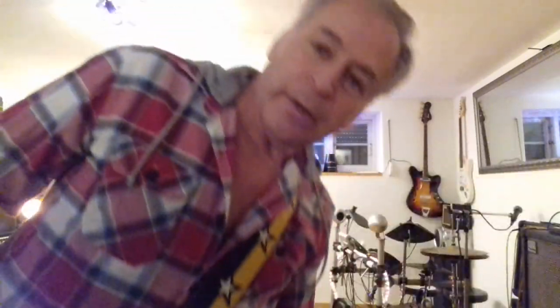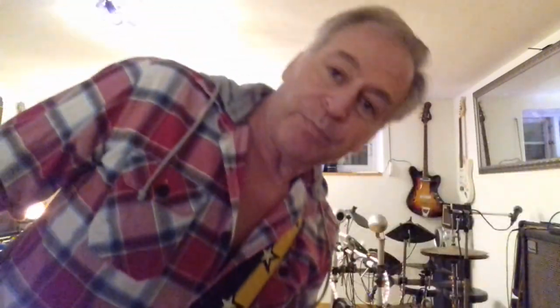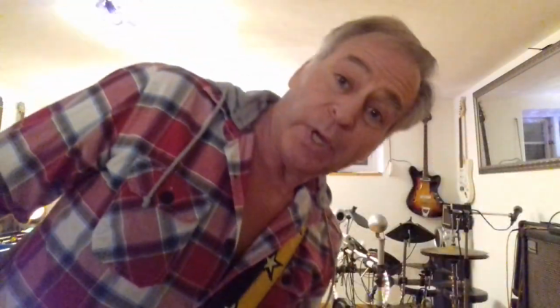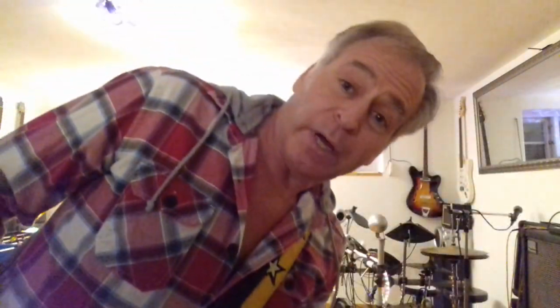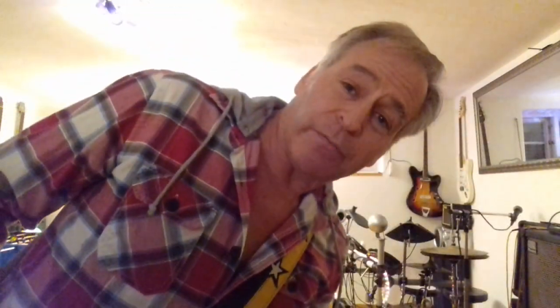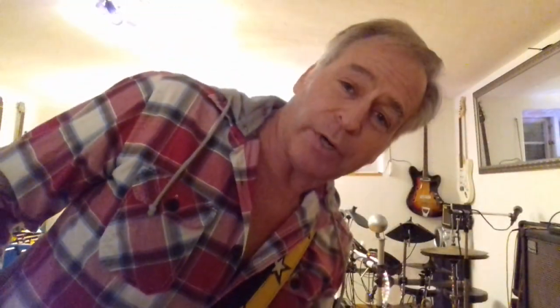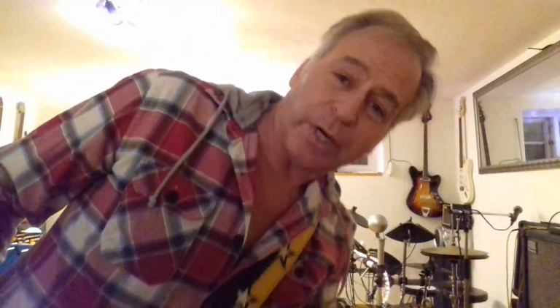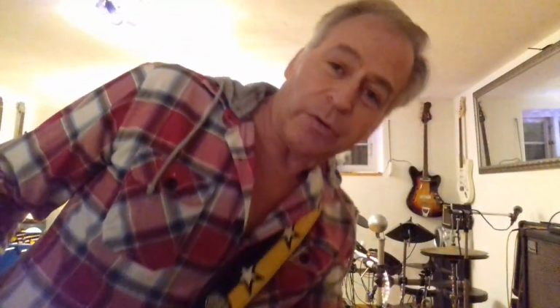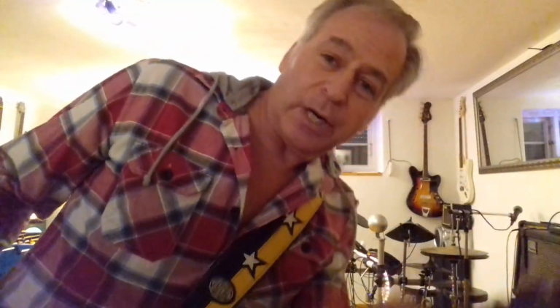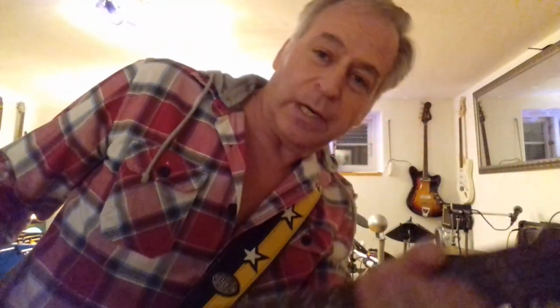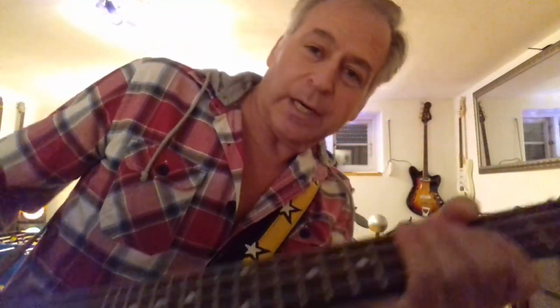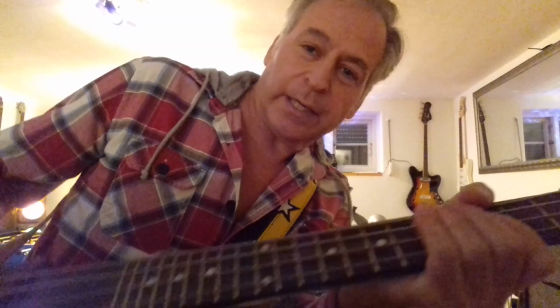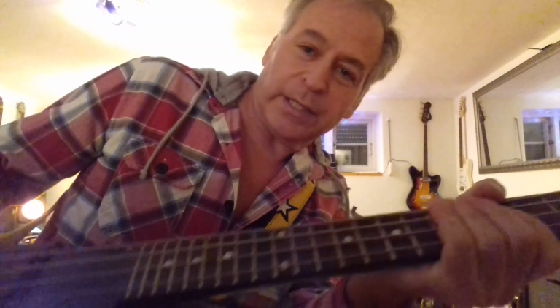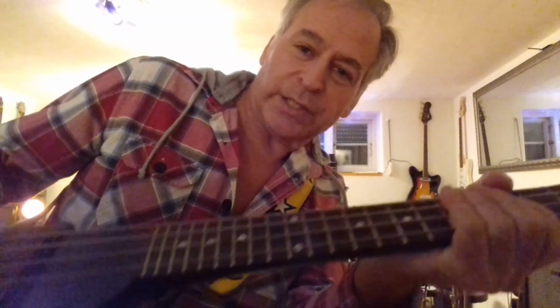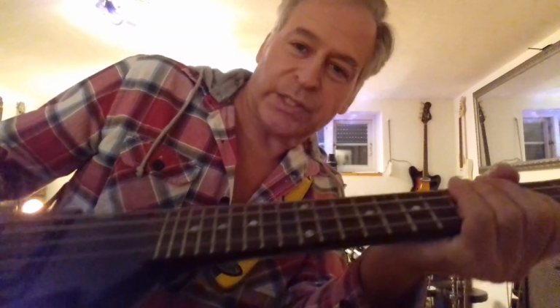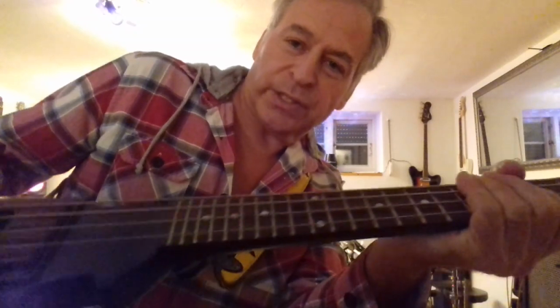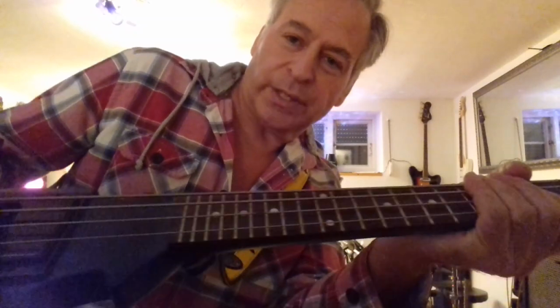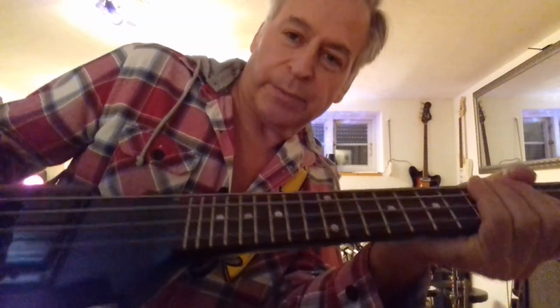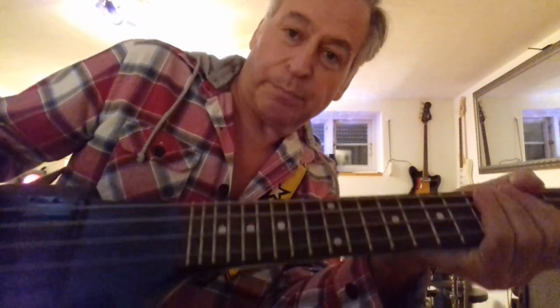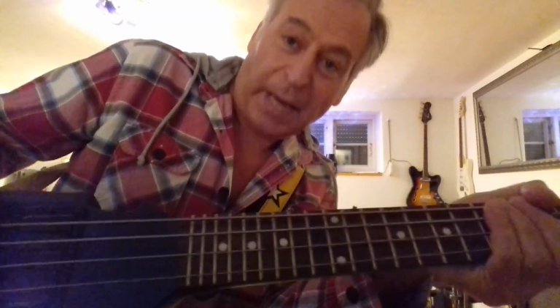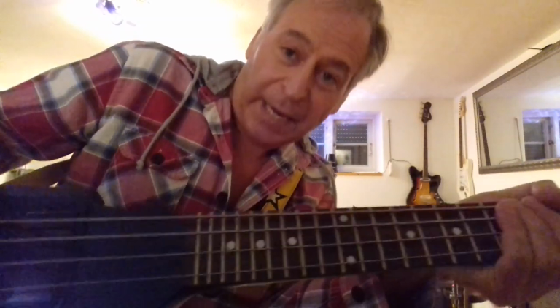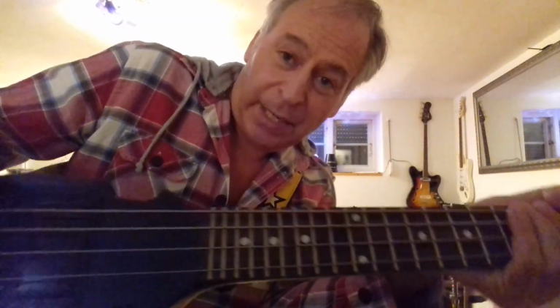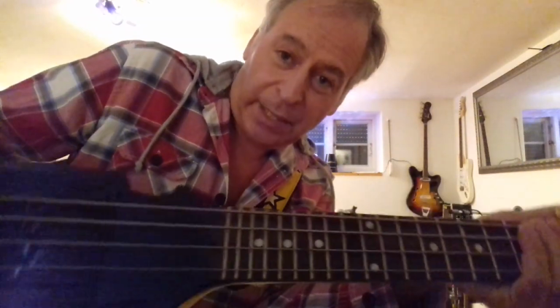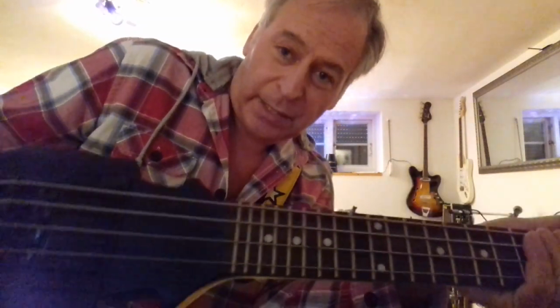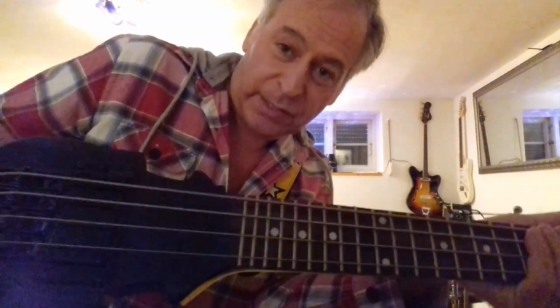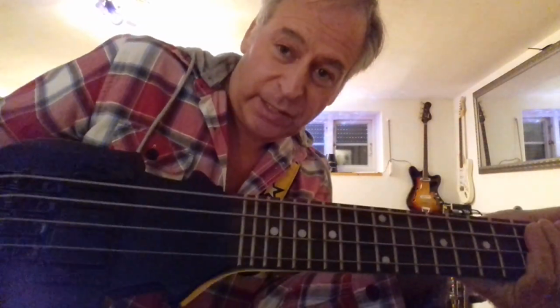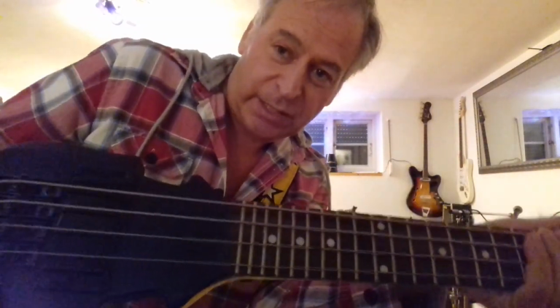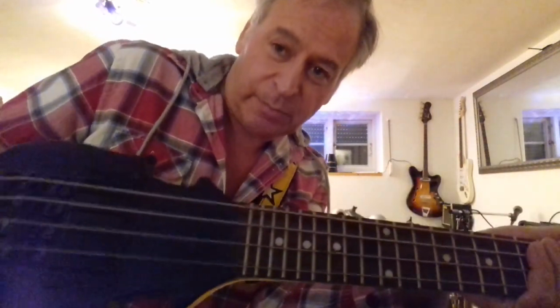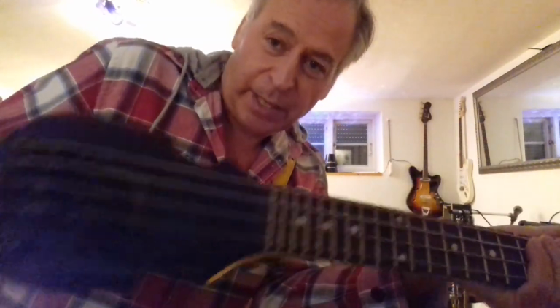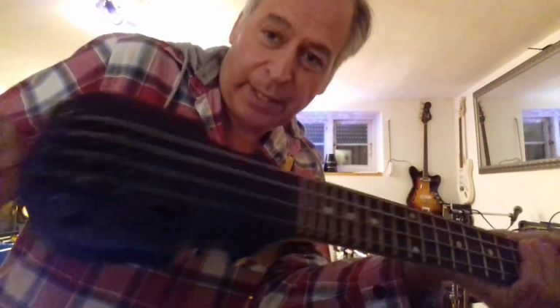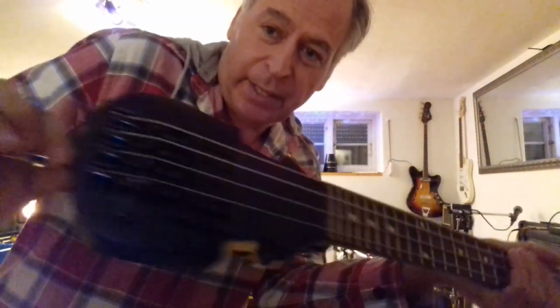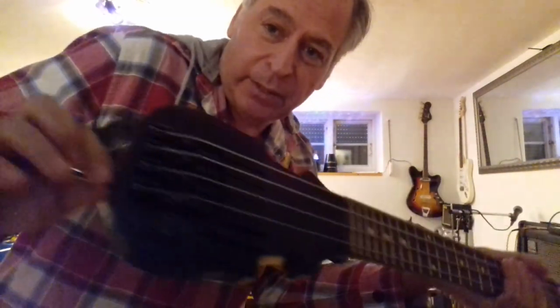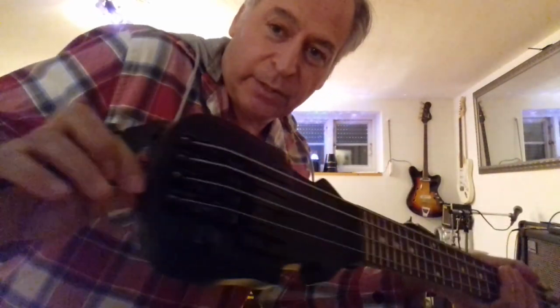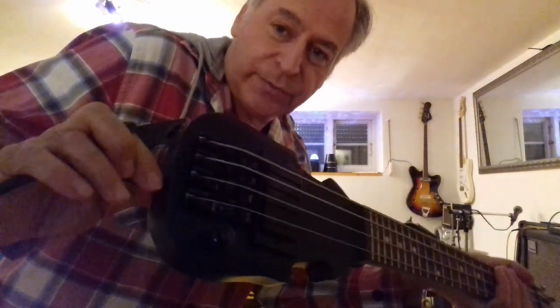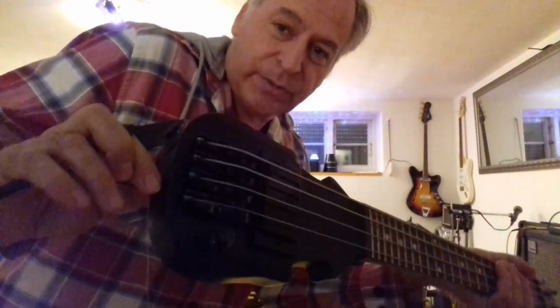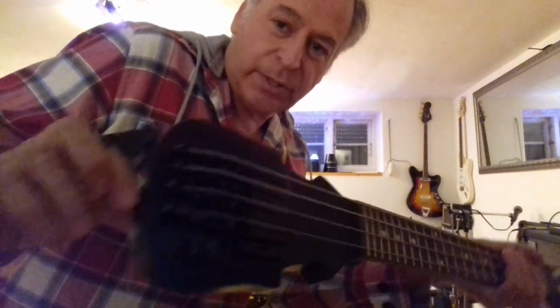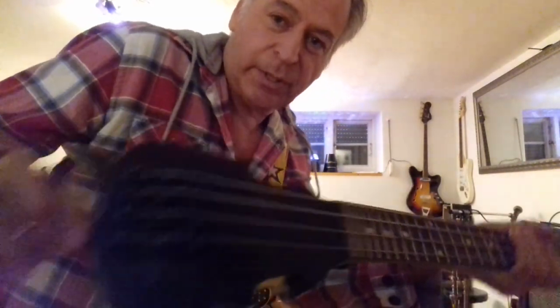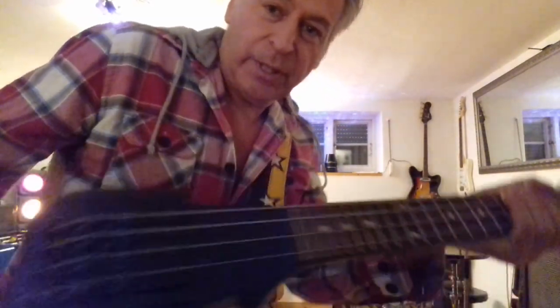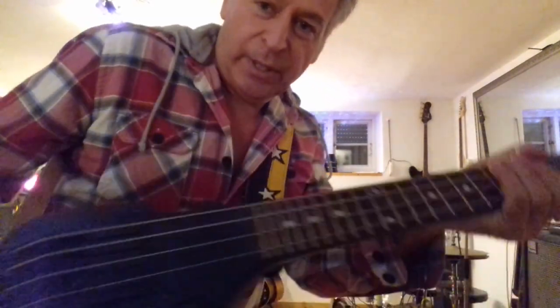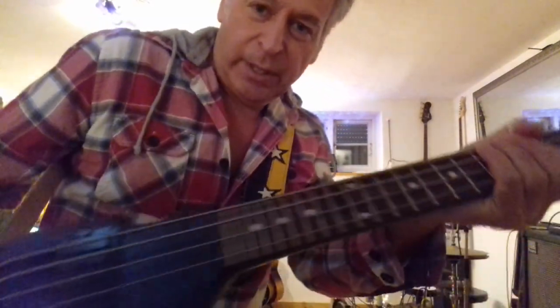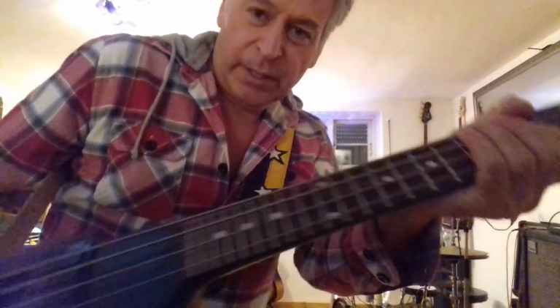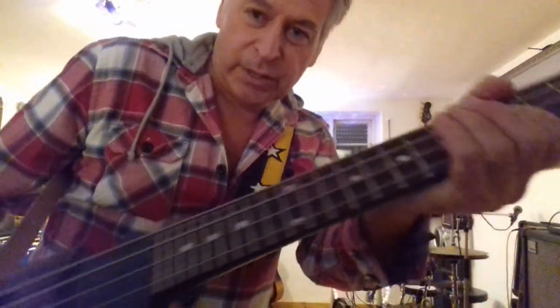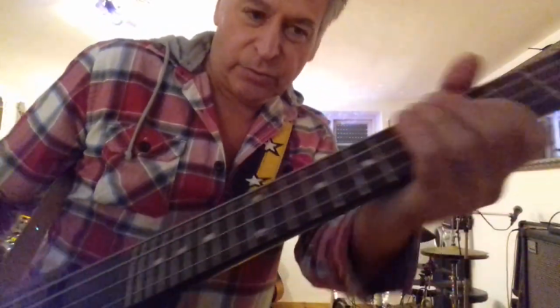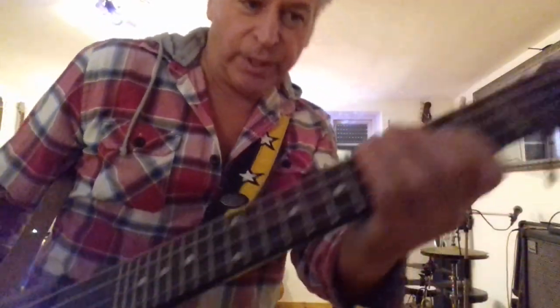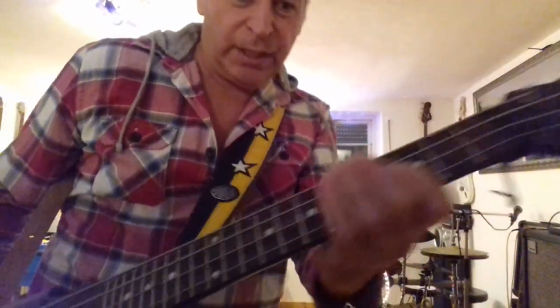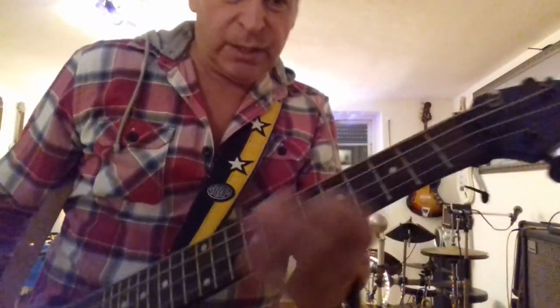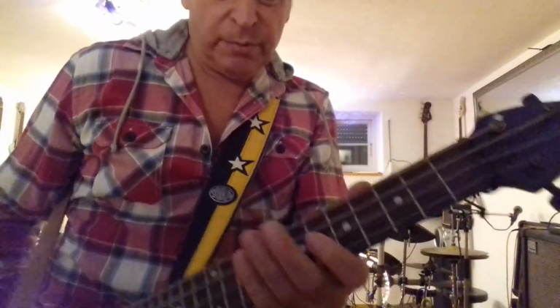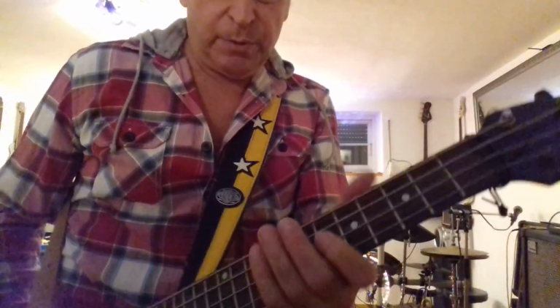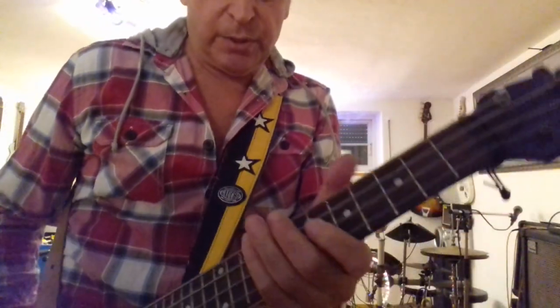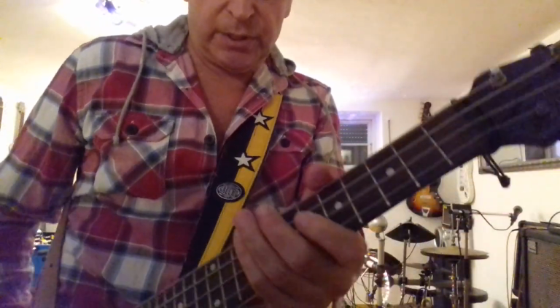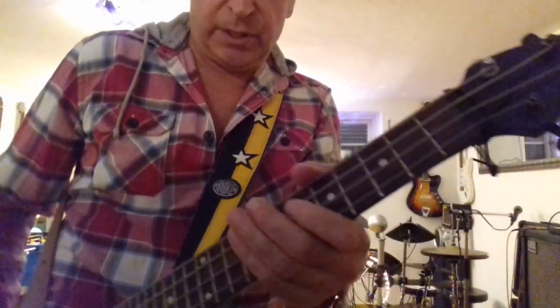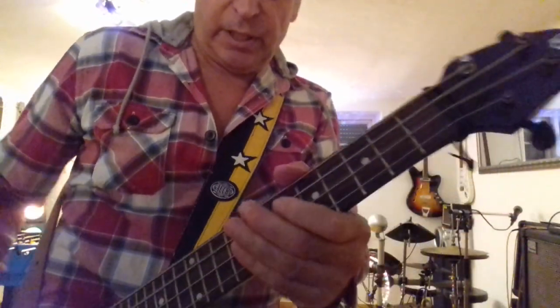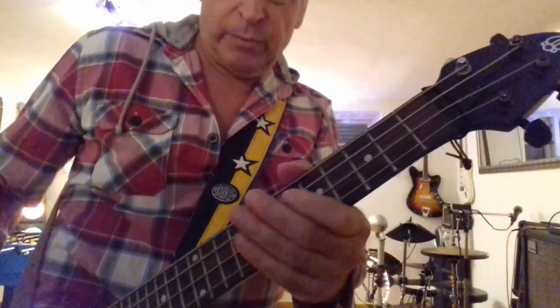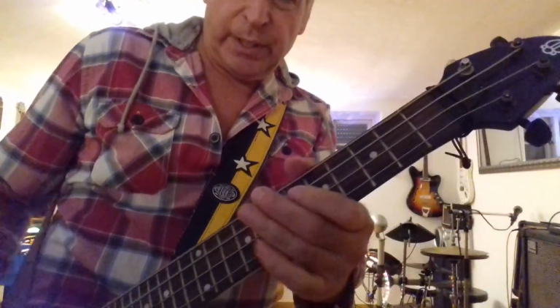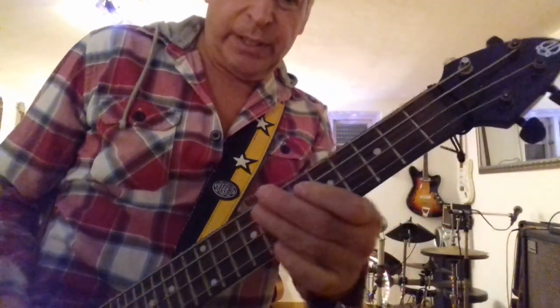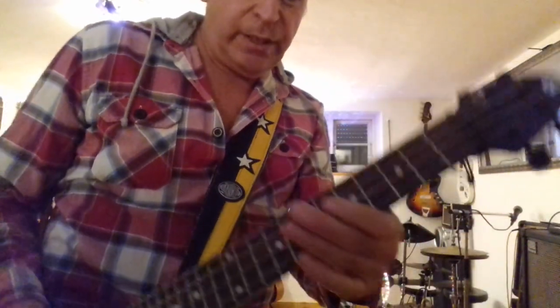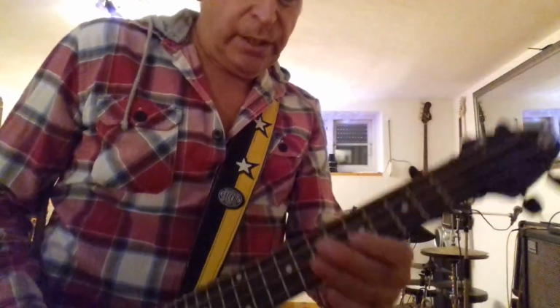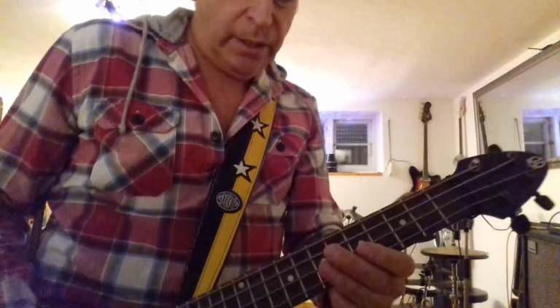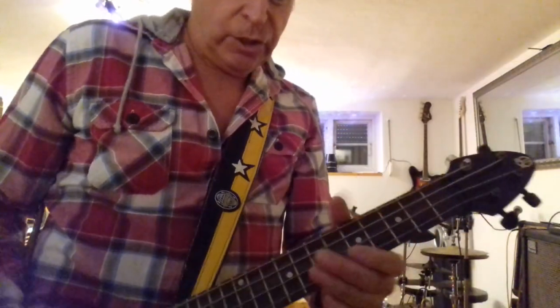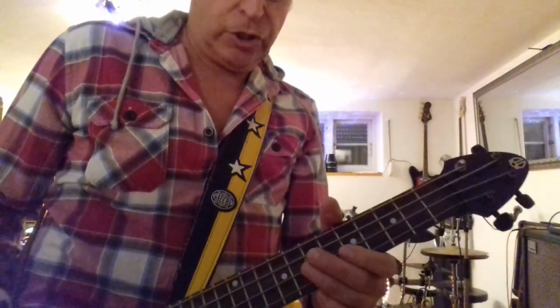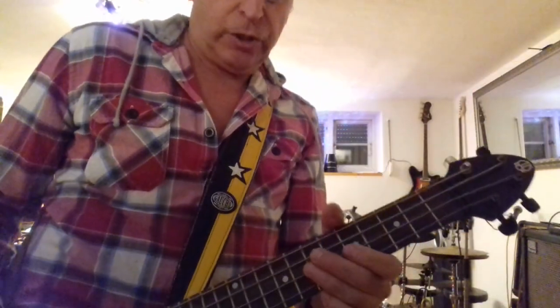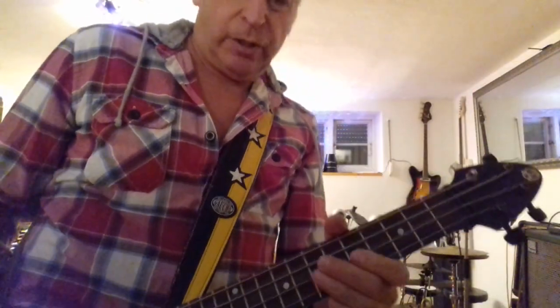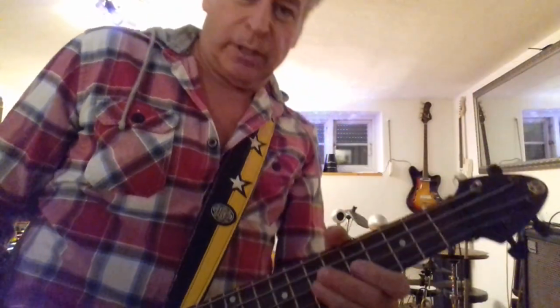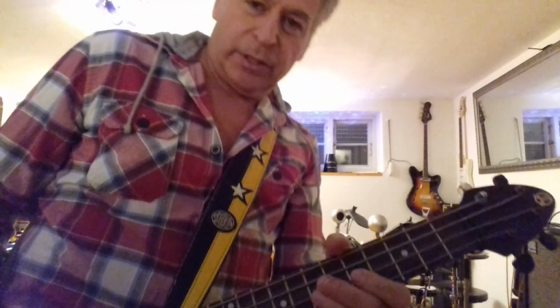And what I really like is the bending, the easy bending of the strings because they are very short.